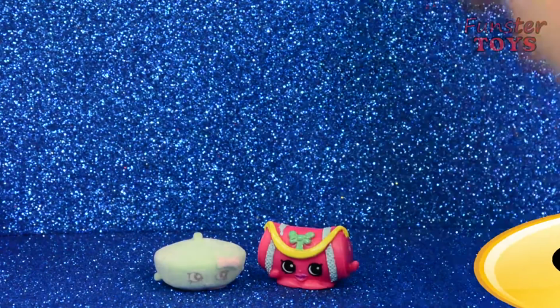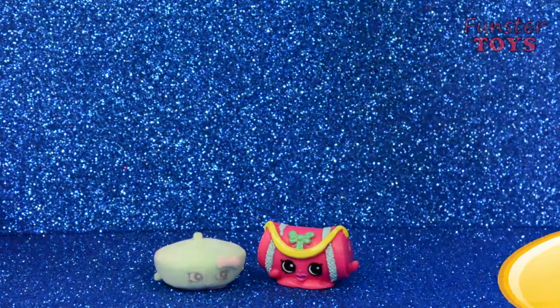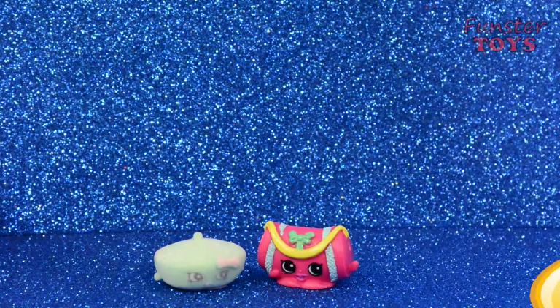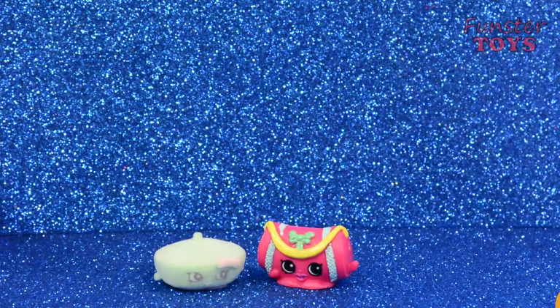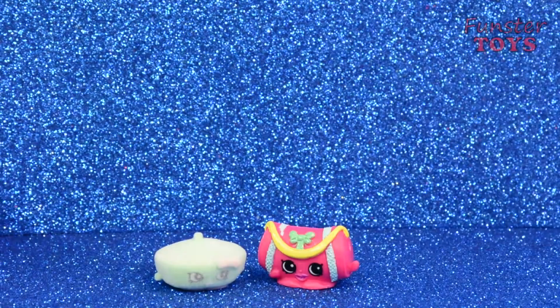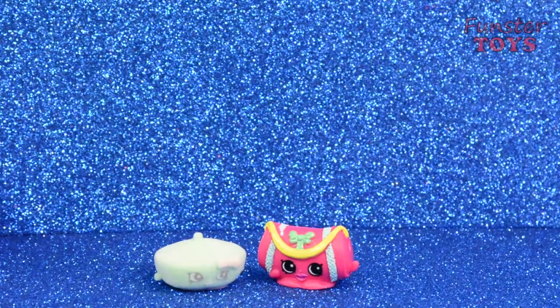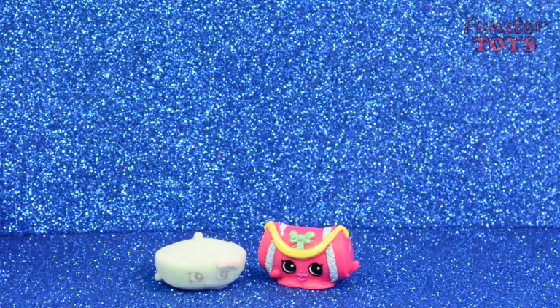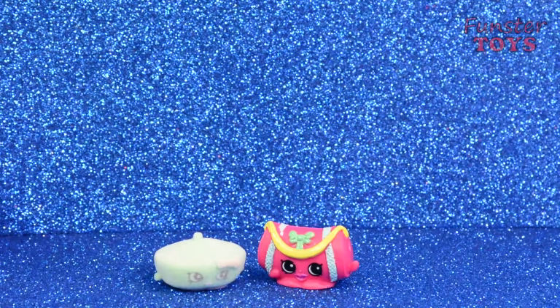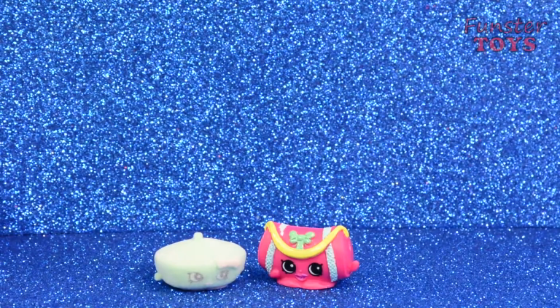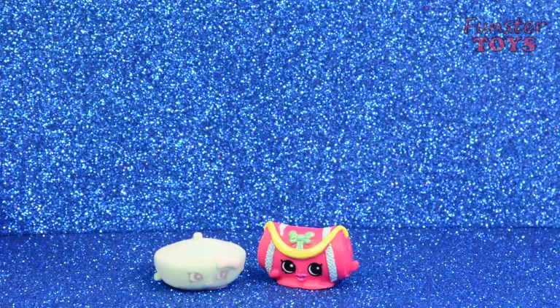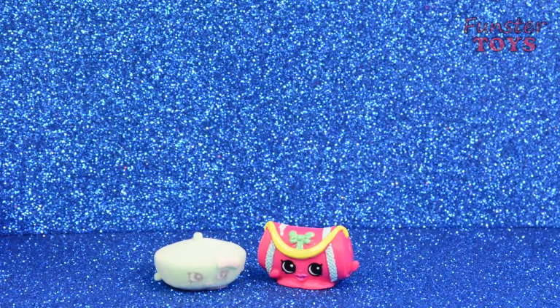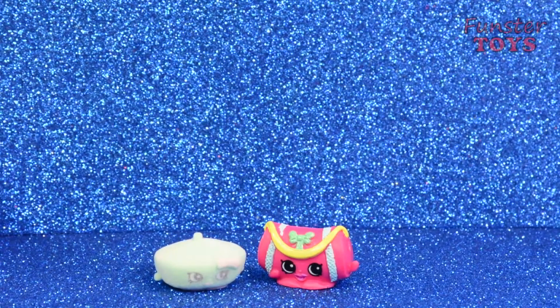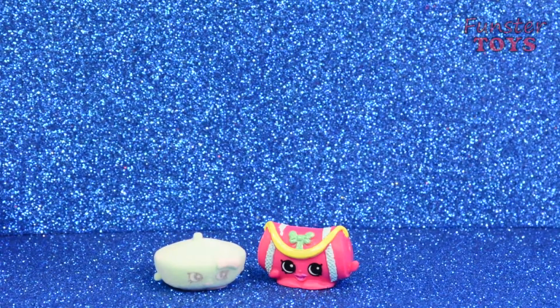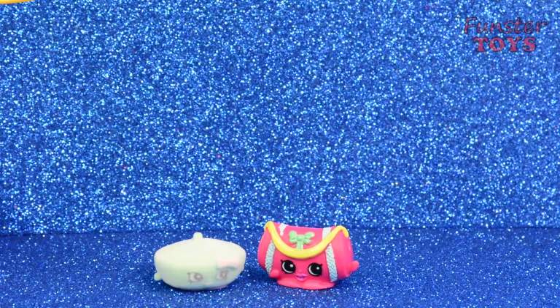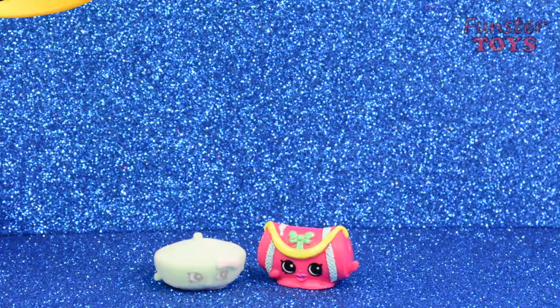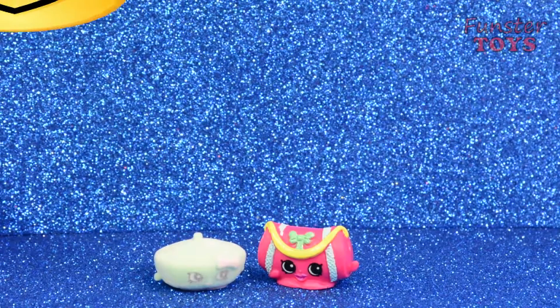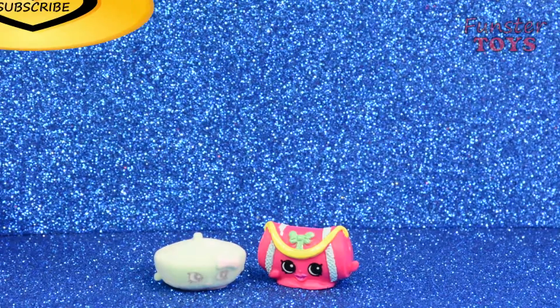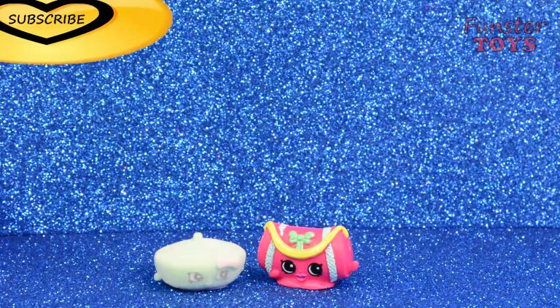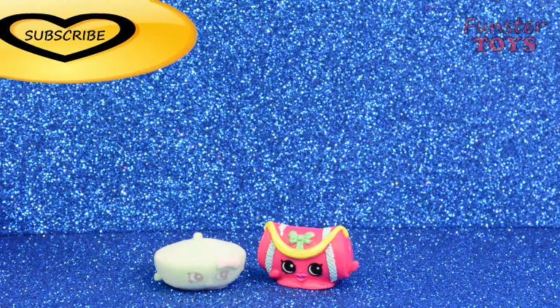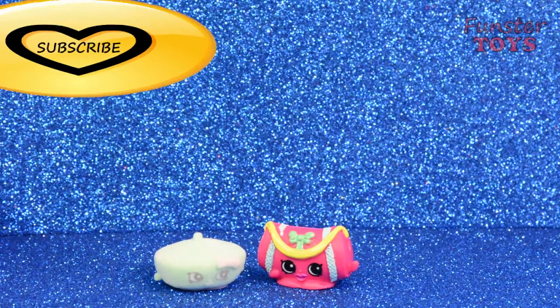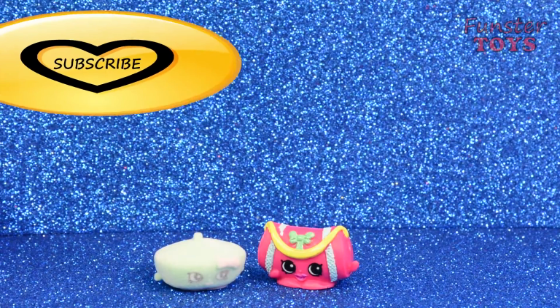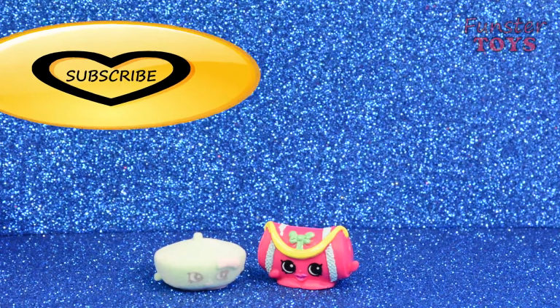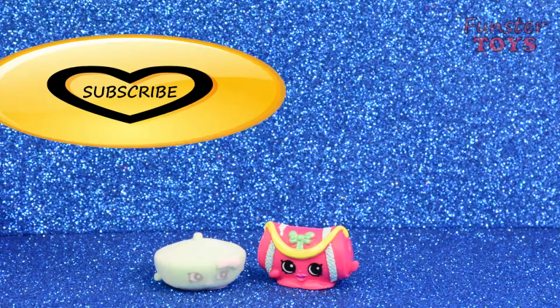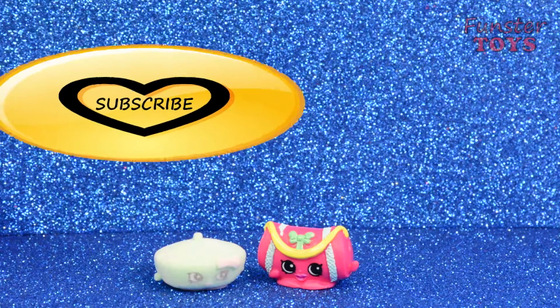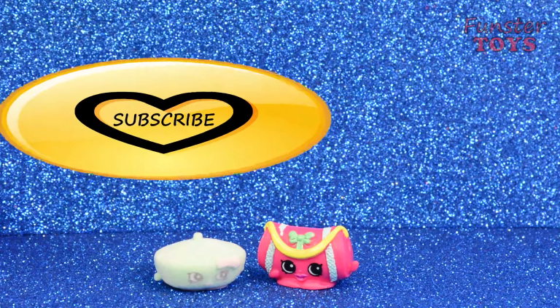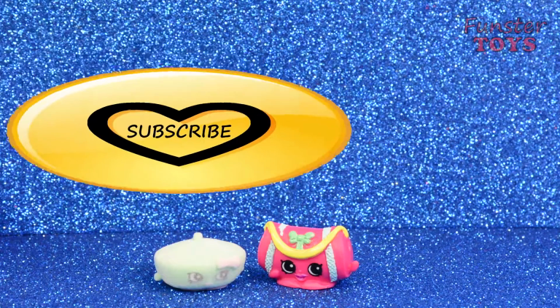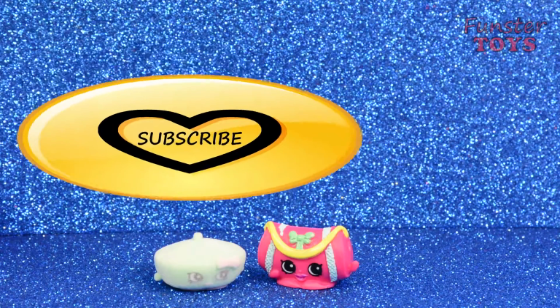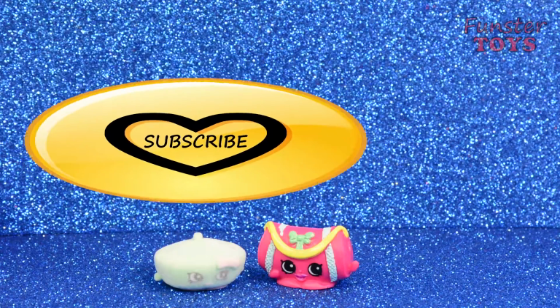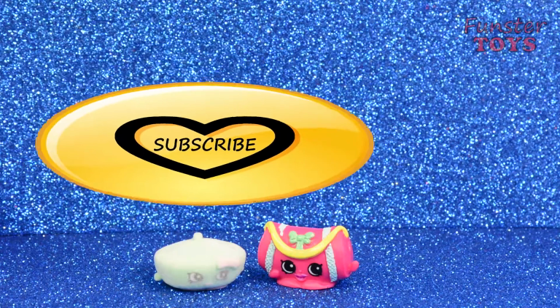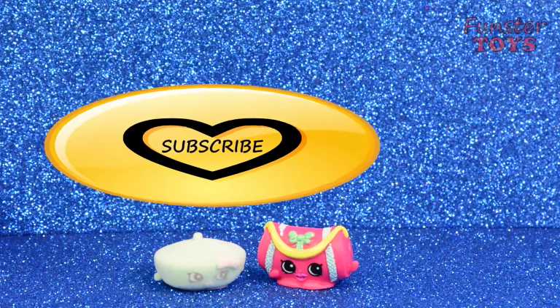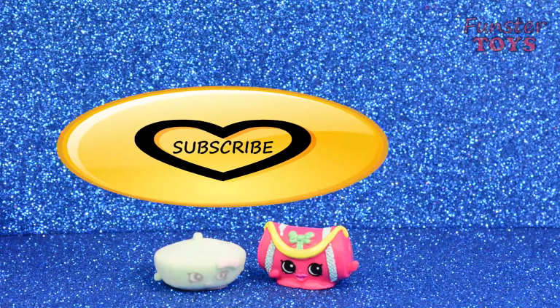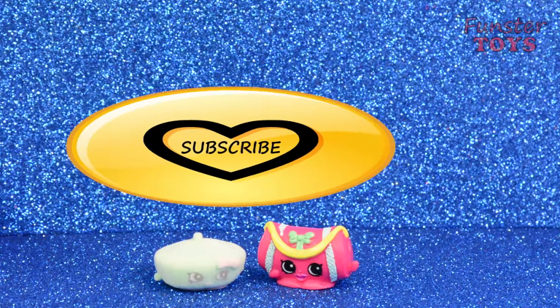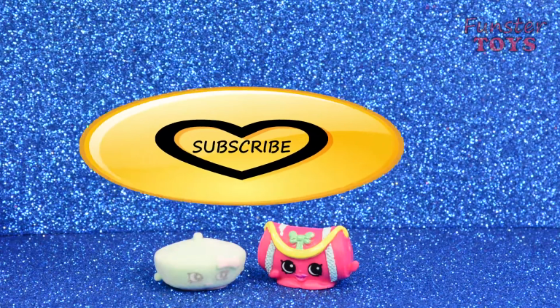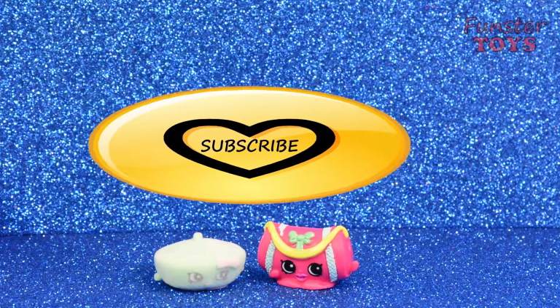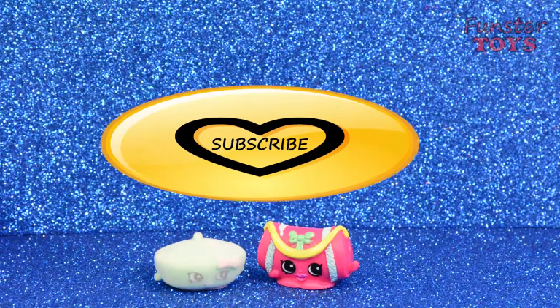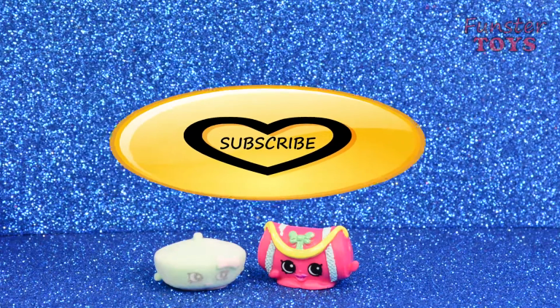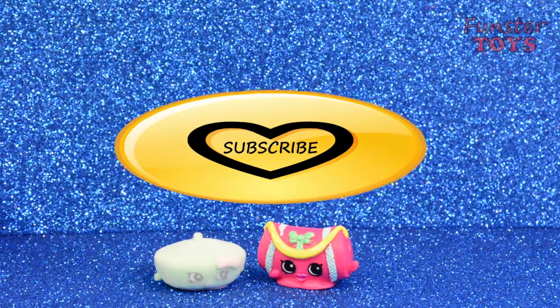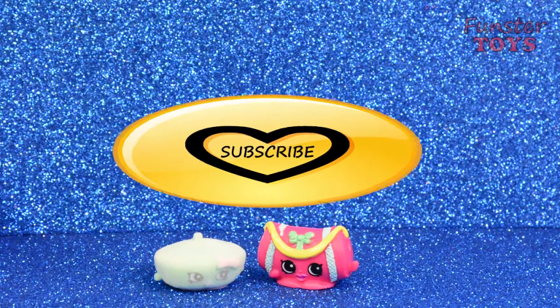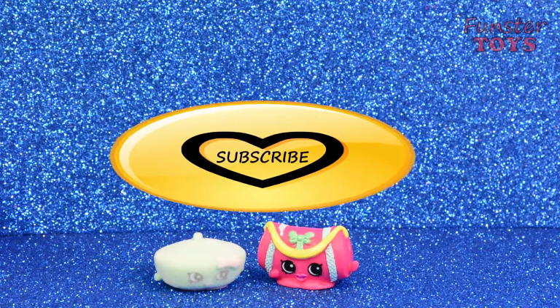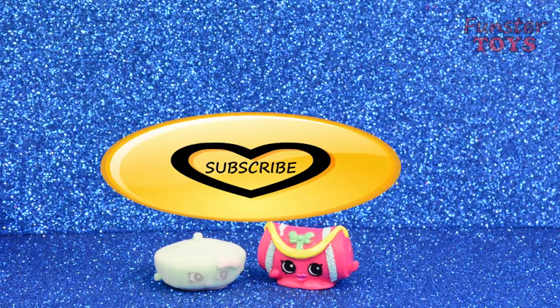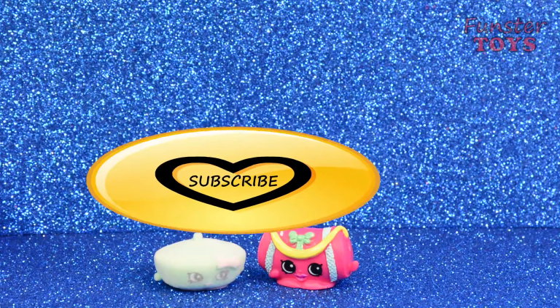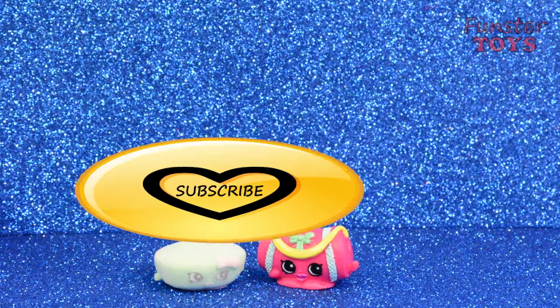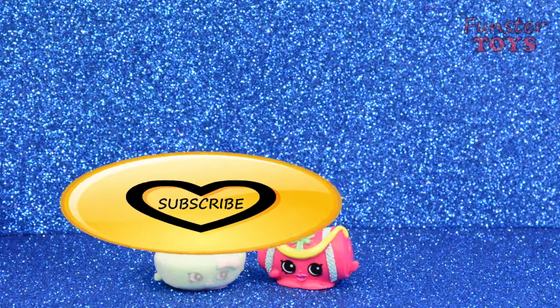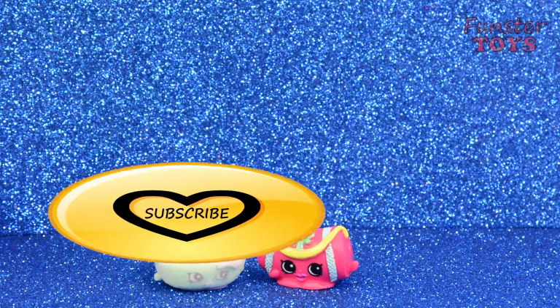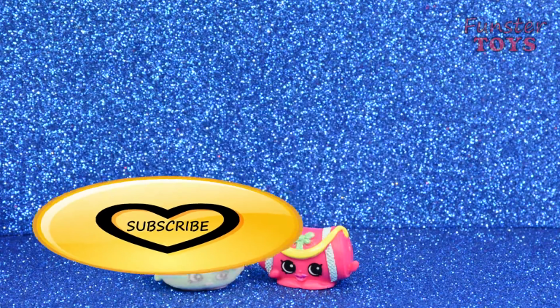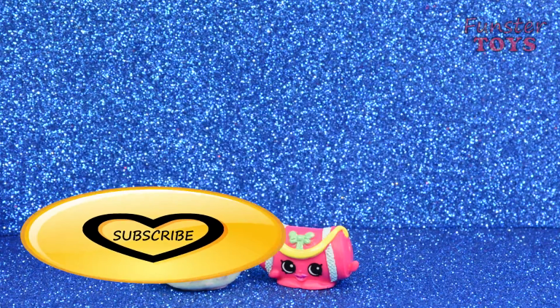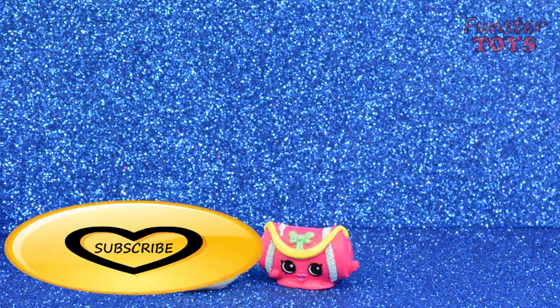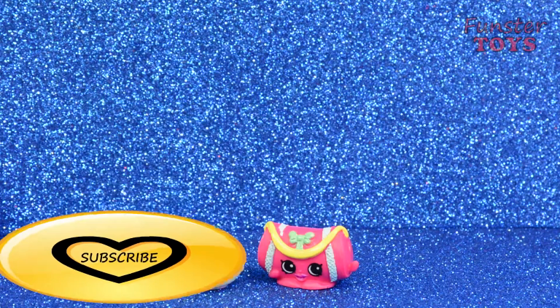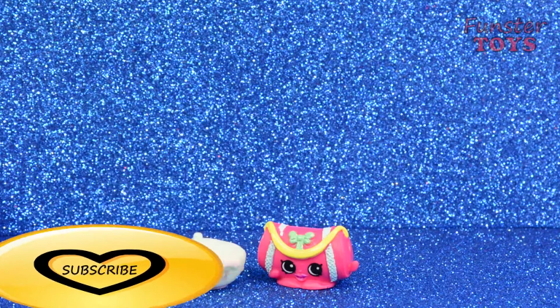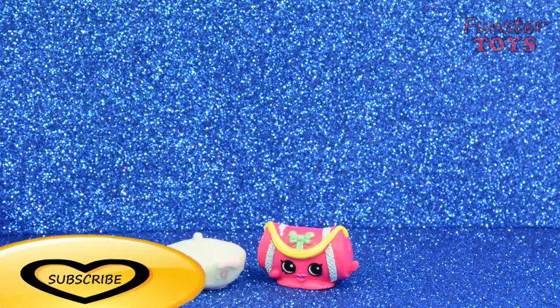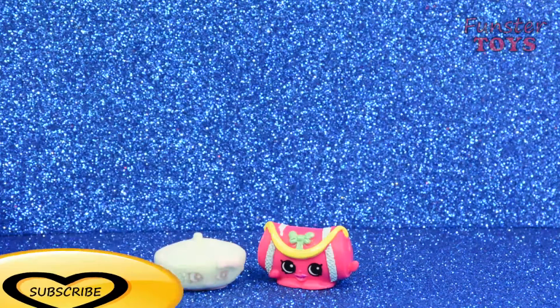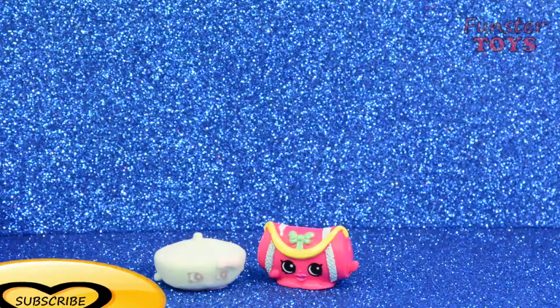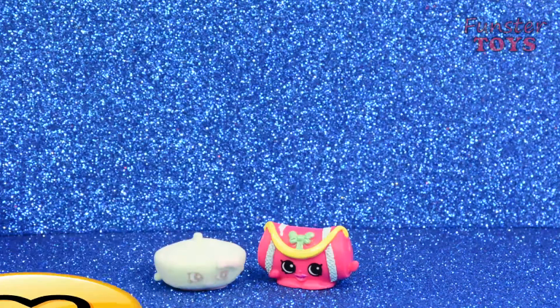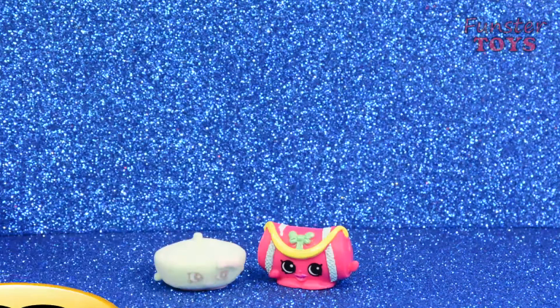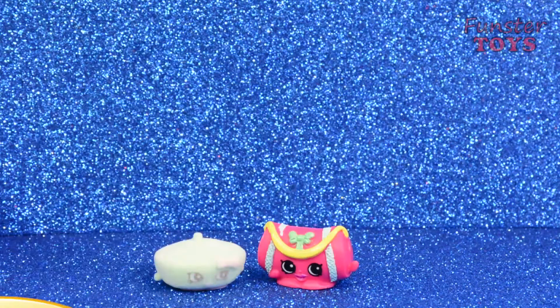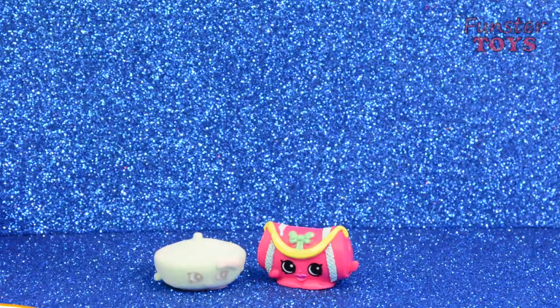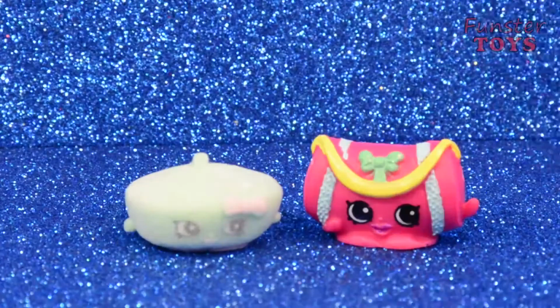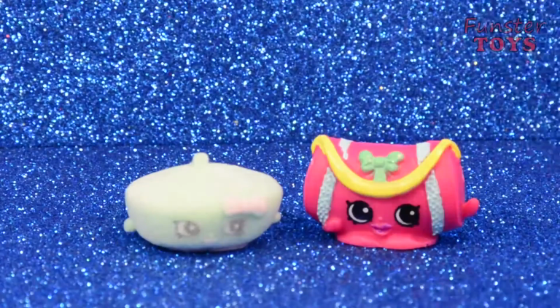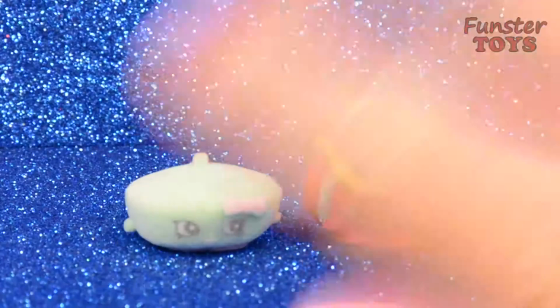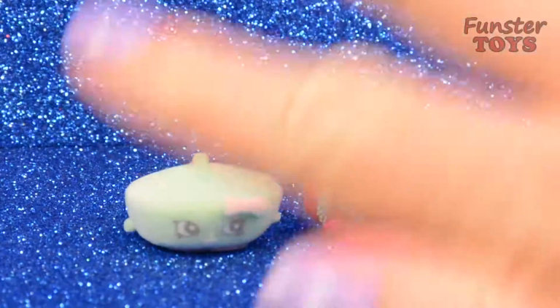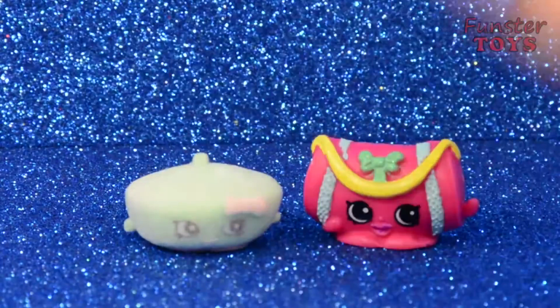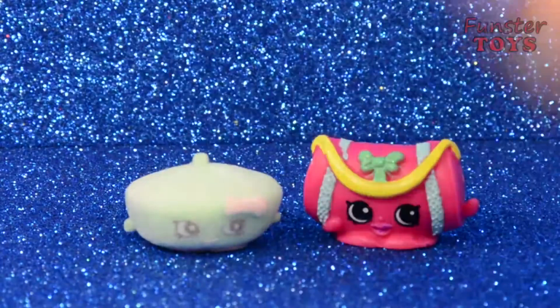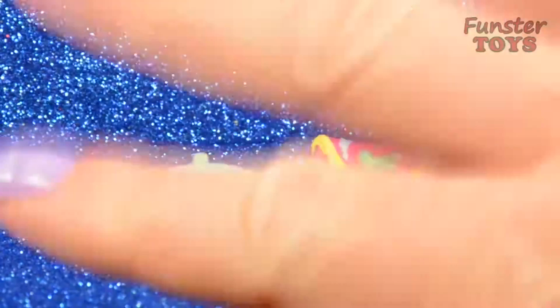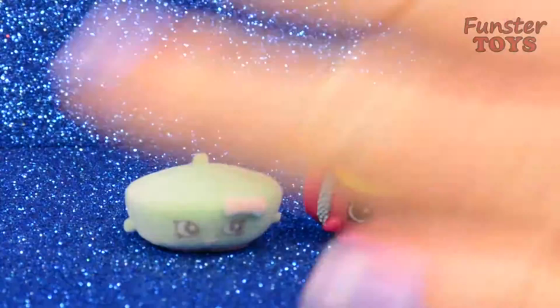Well, I hope you enjoyed today's Funster Toys video and that you'll come back for tomorrow's video. Bye for now.